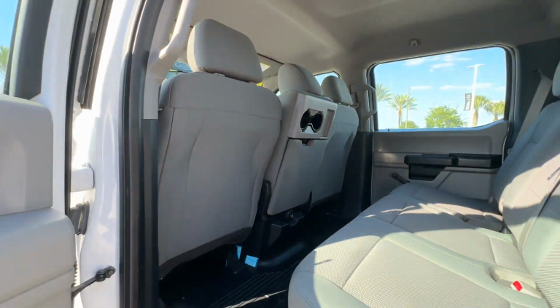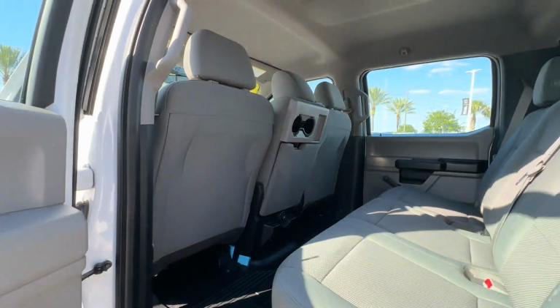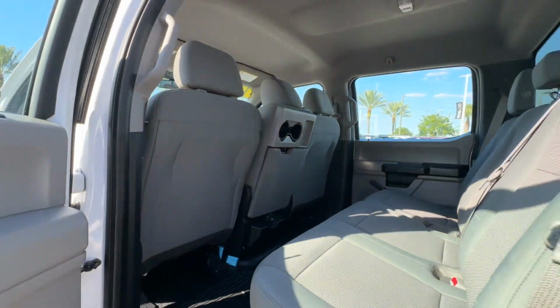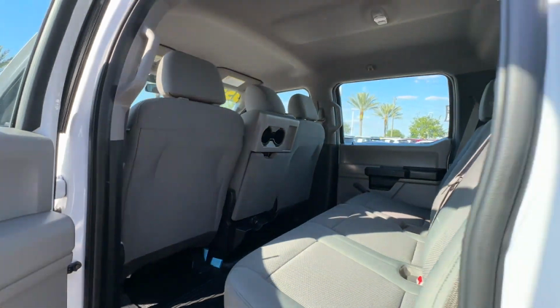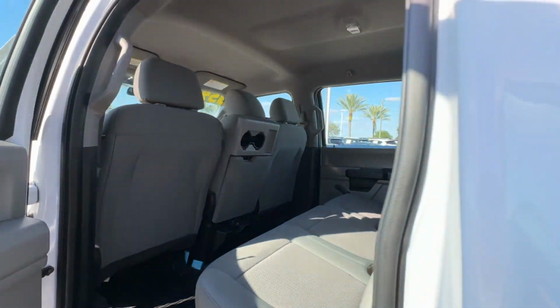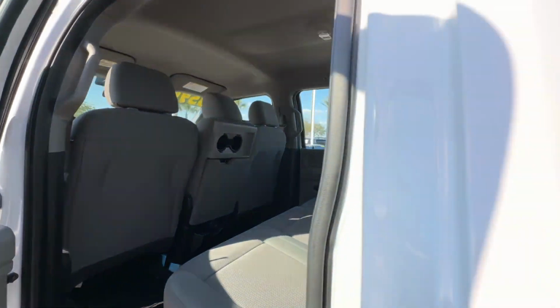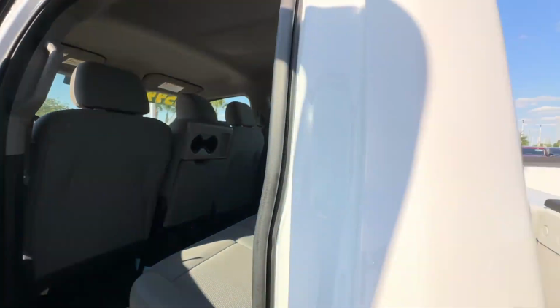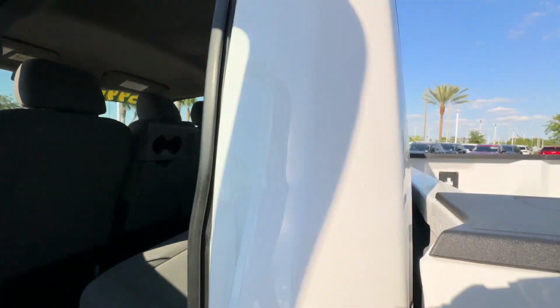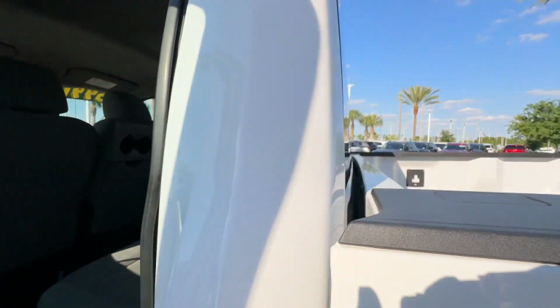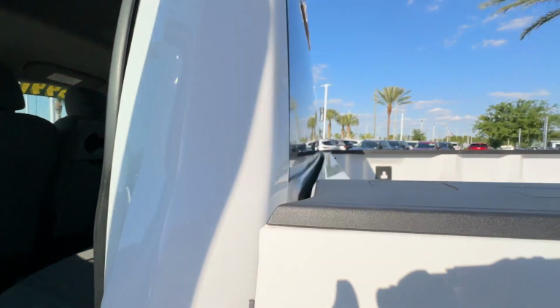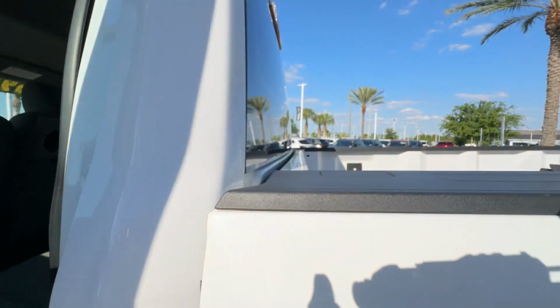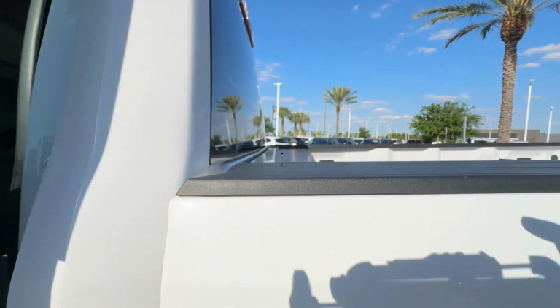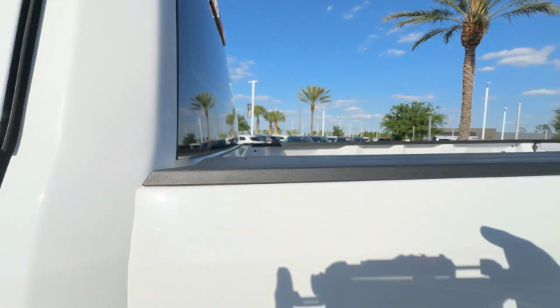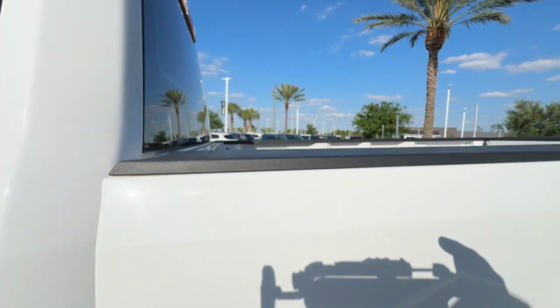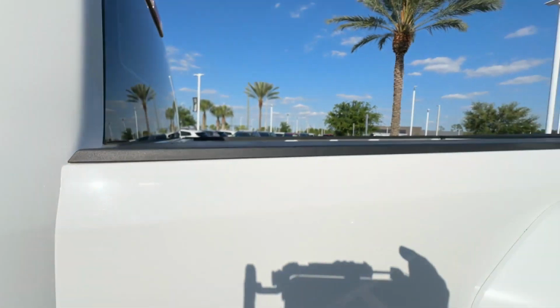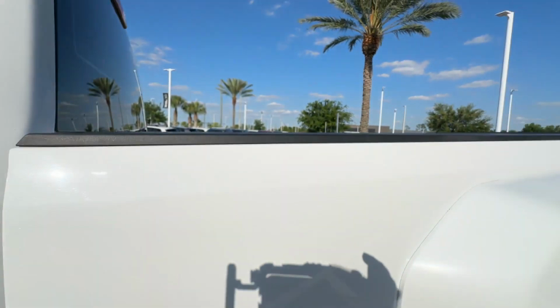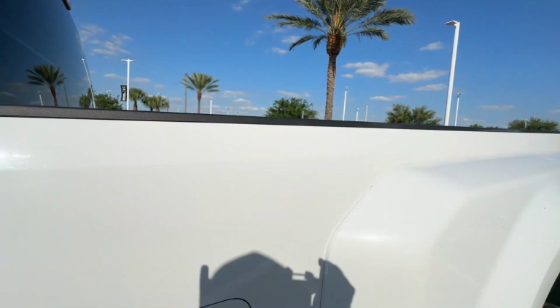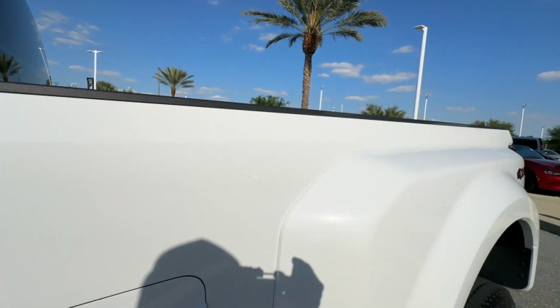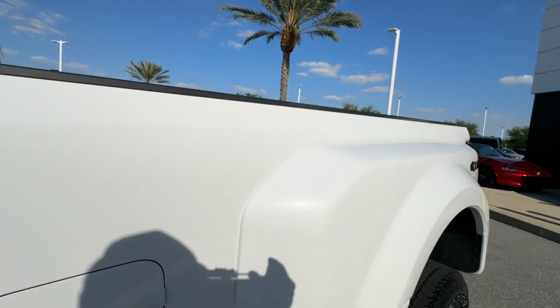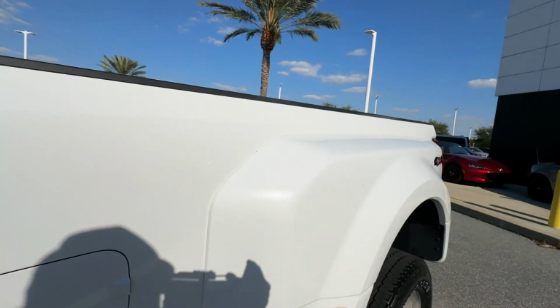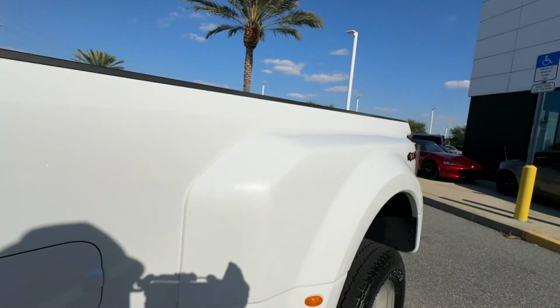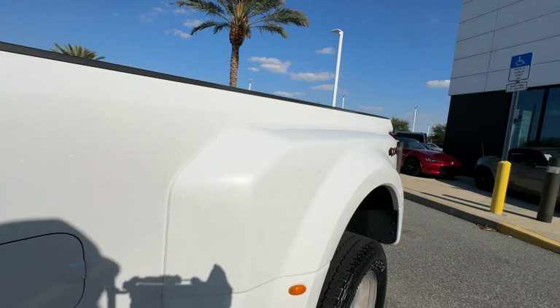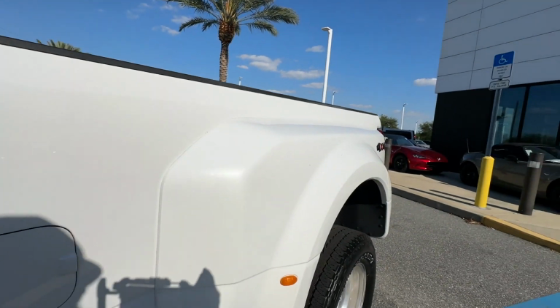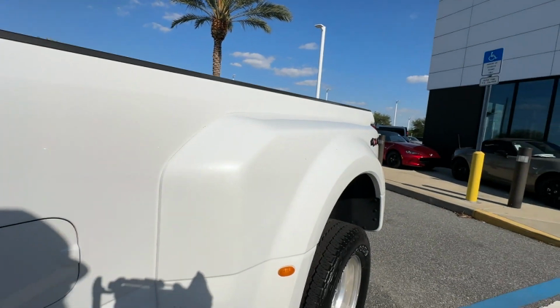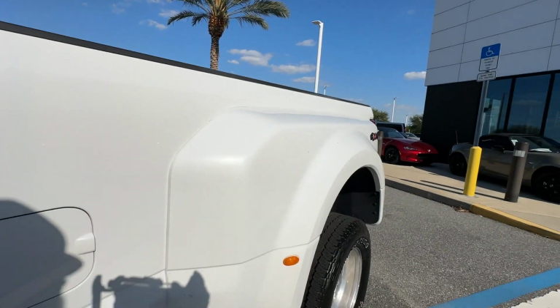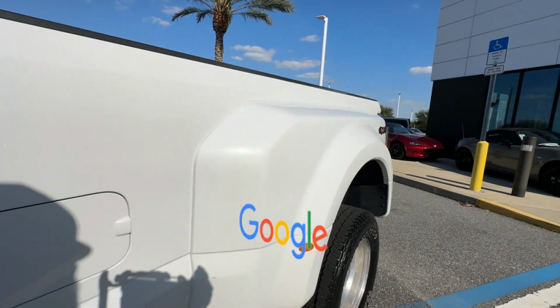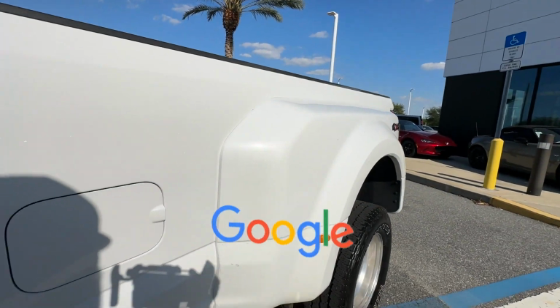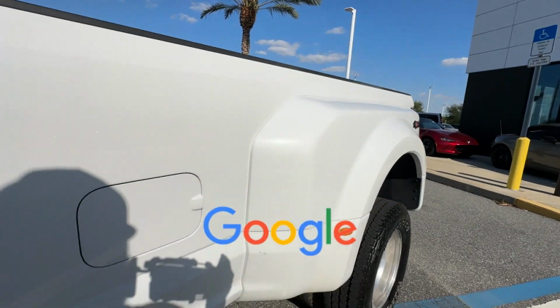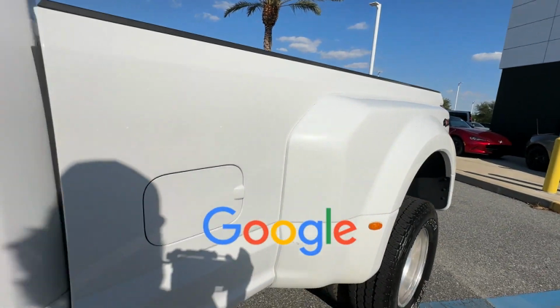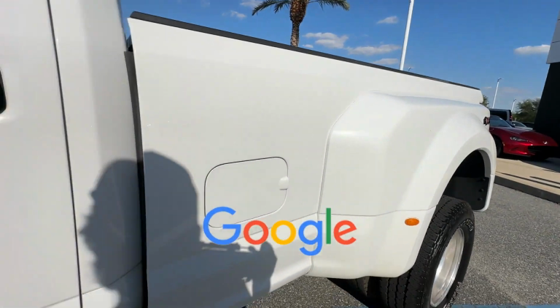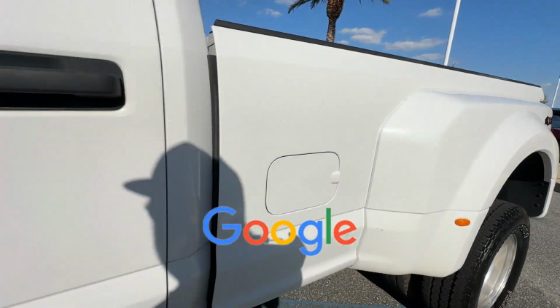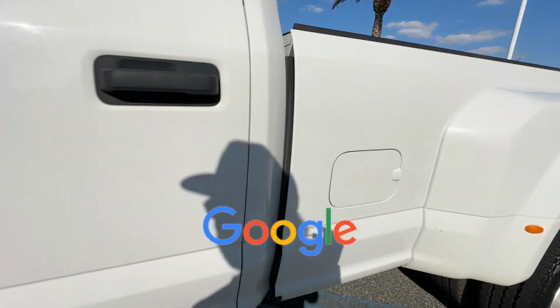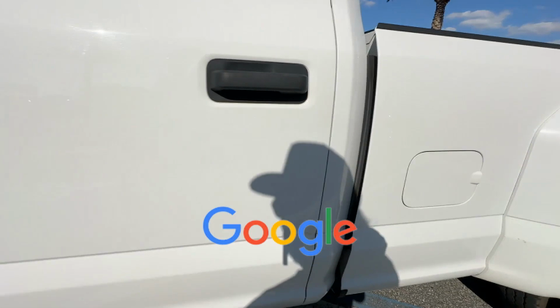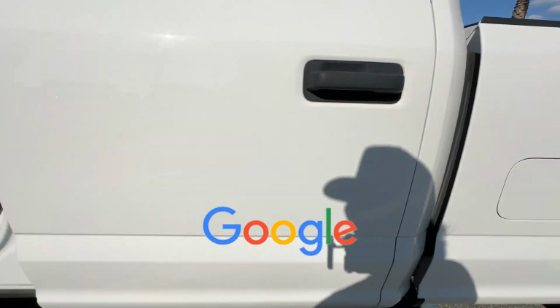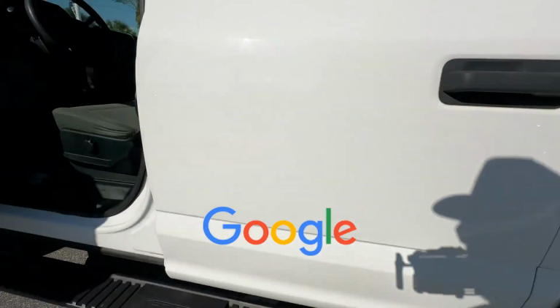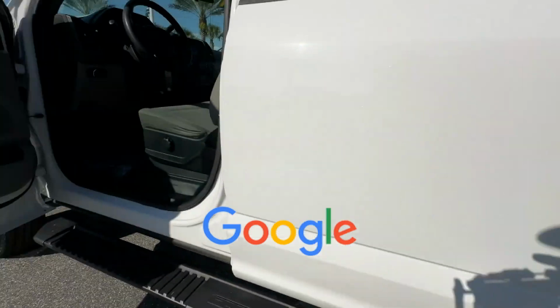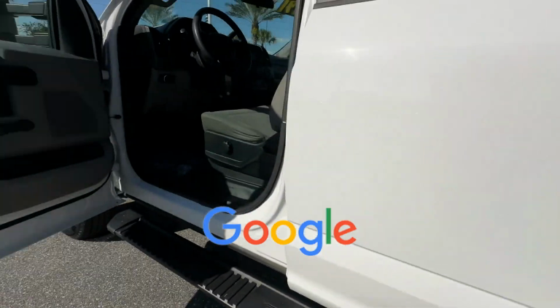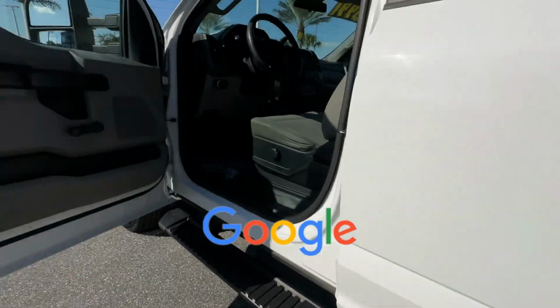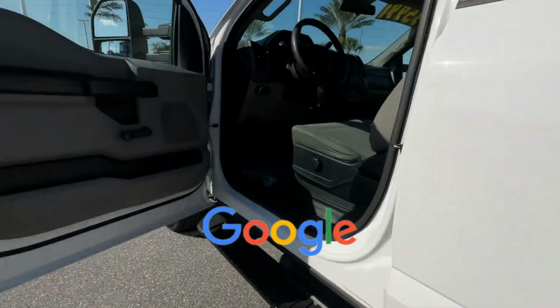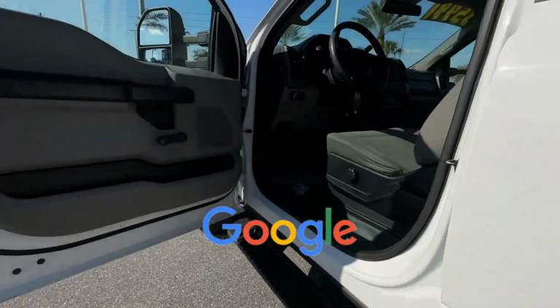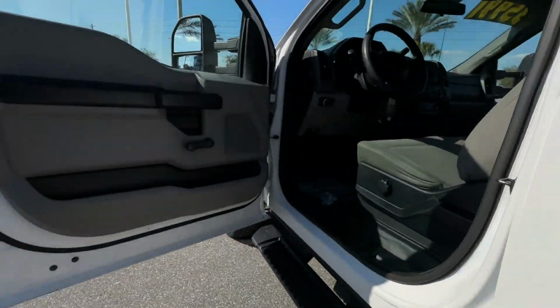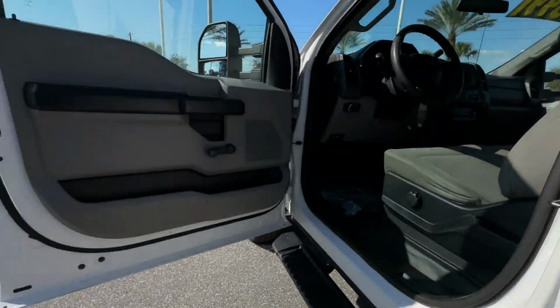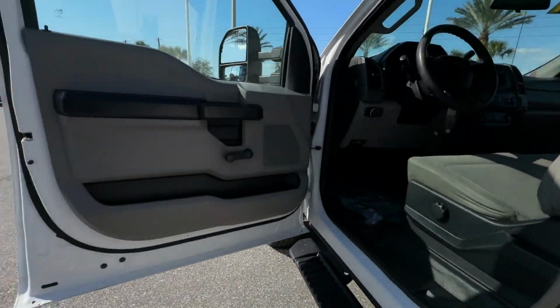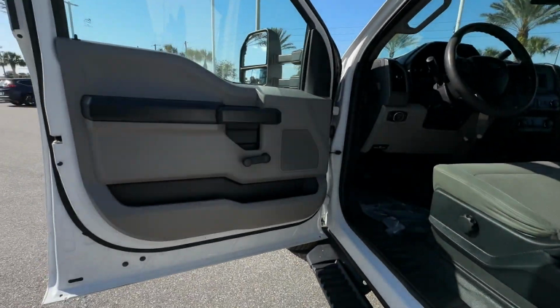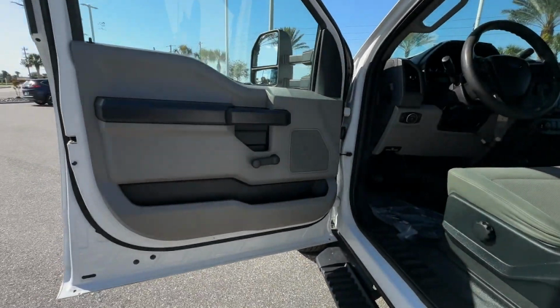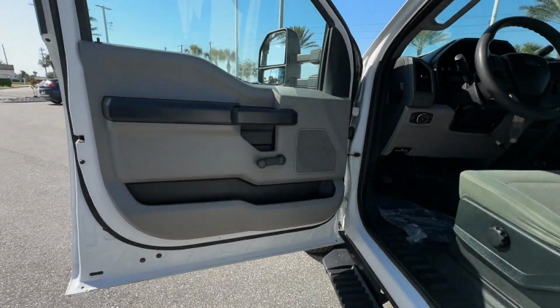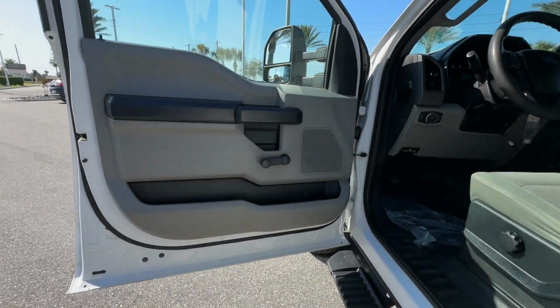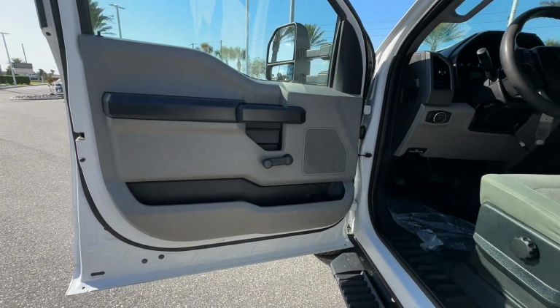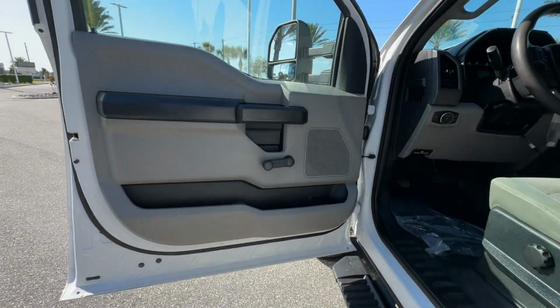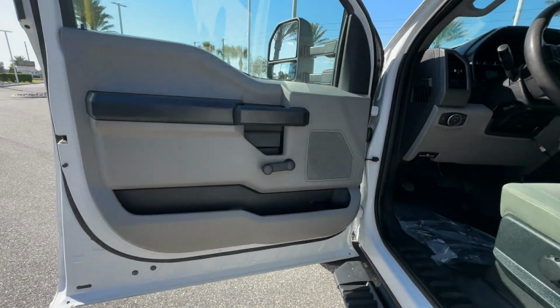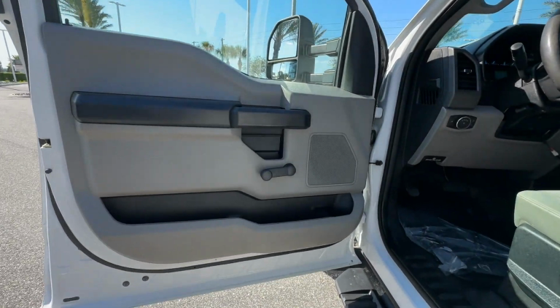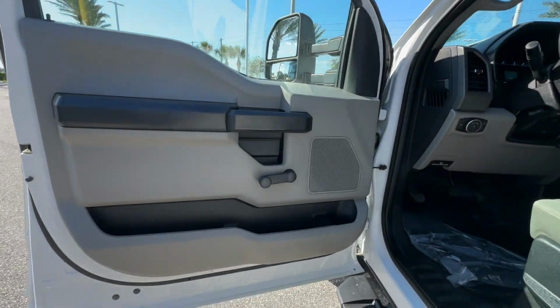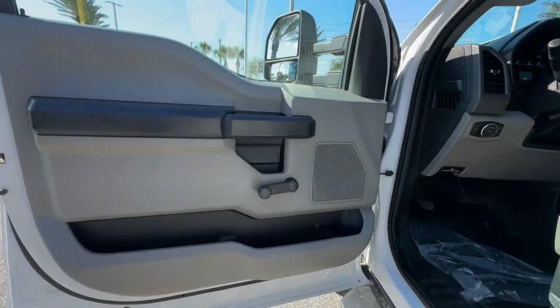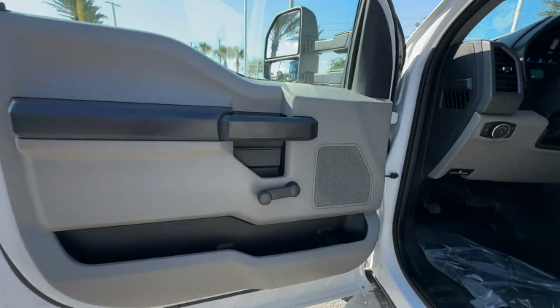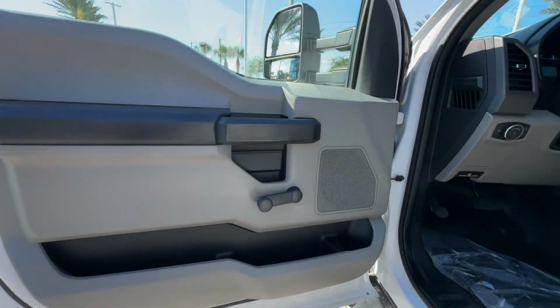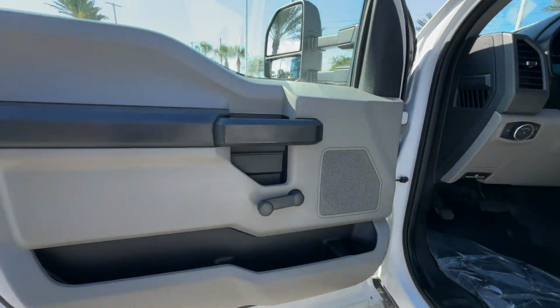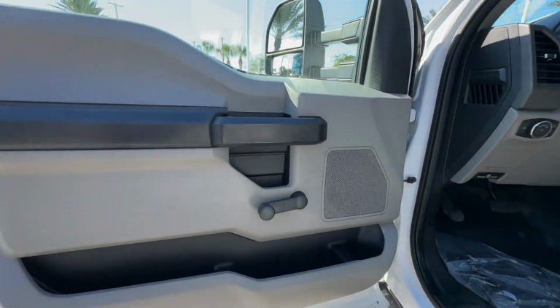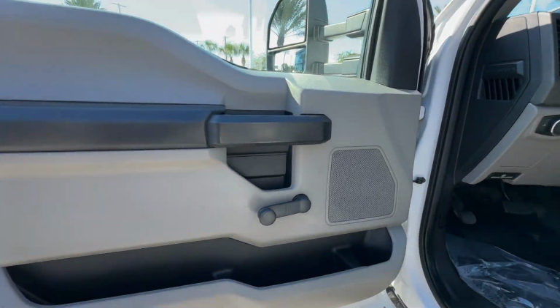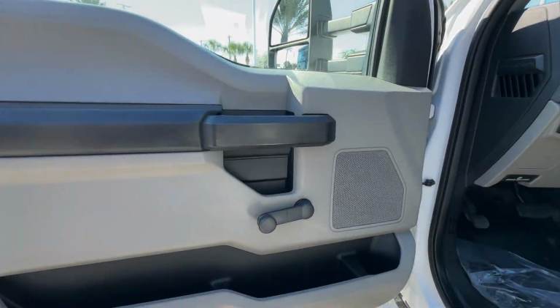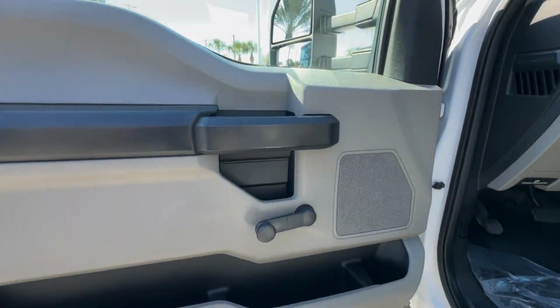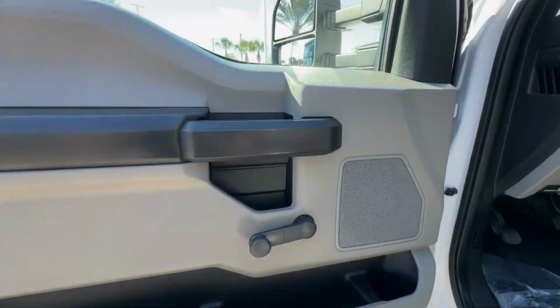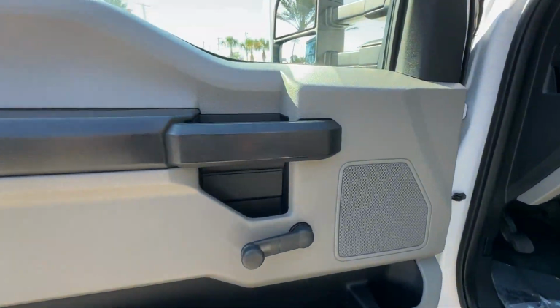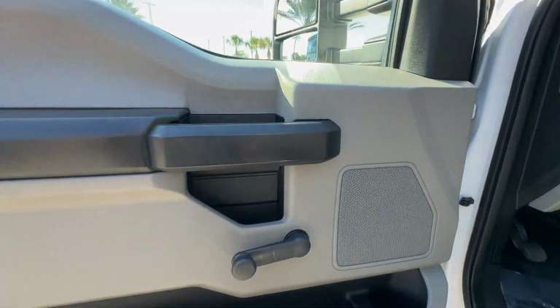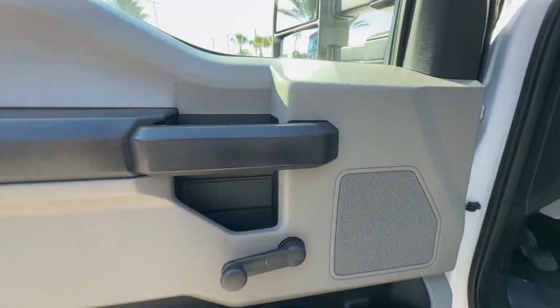Power driver seat. This is a top rated dealer — stop by for a test drive and feel the difference.